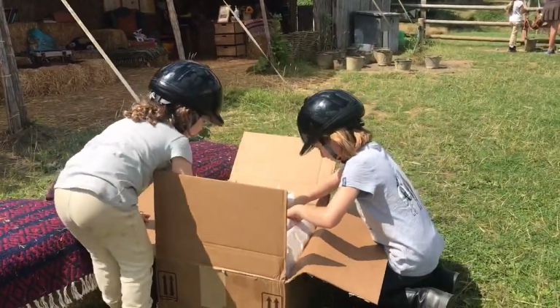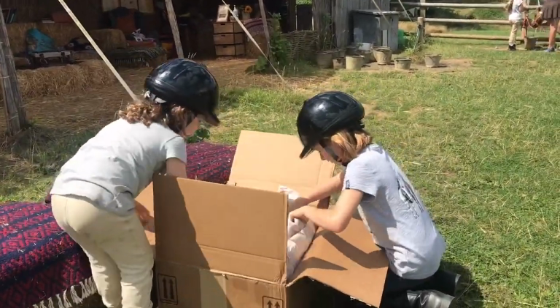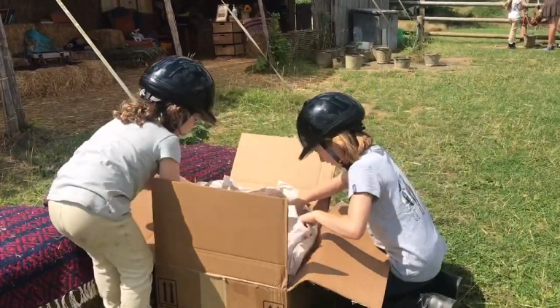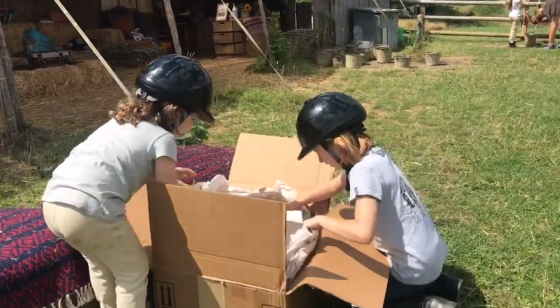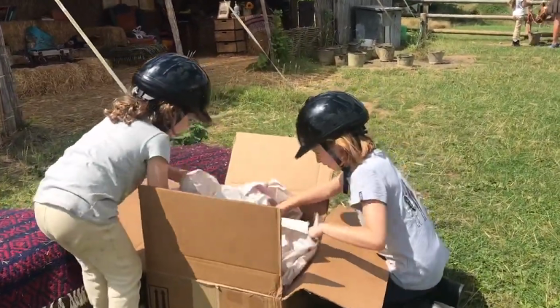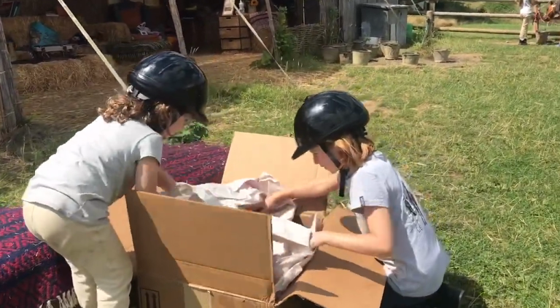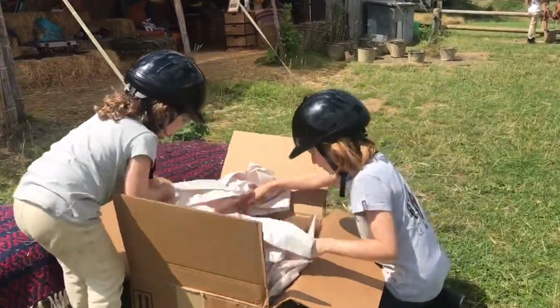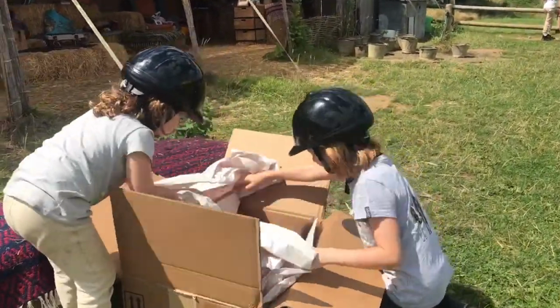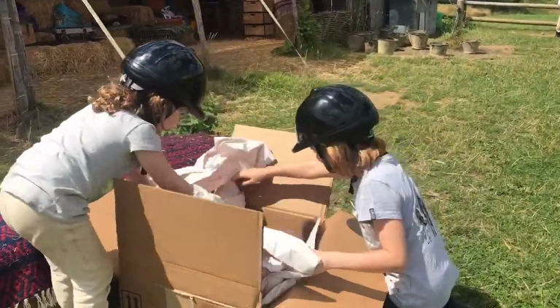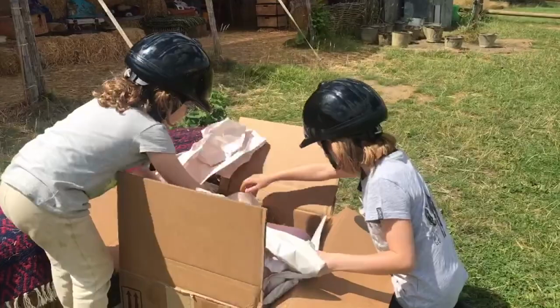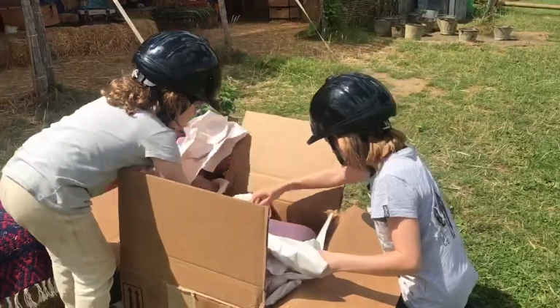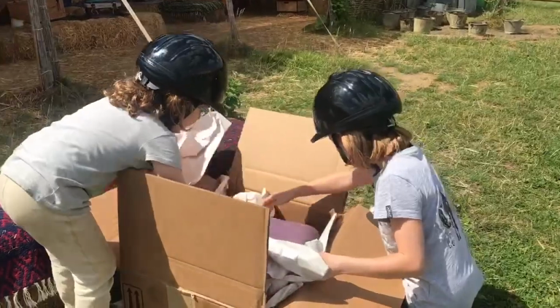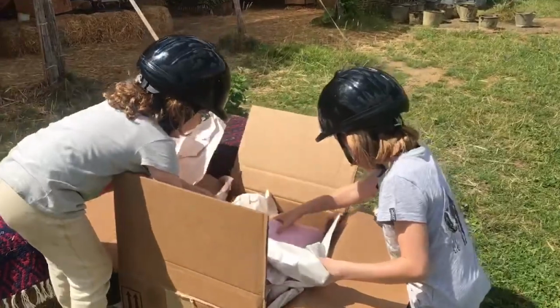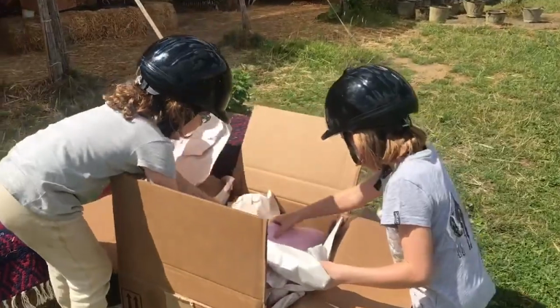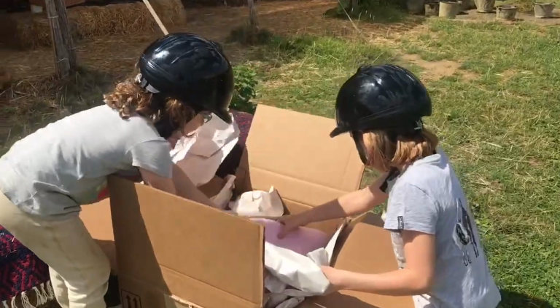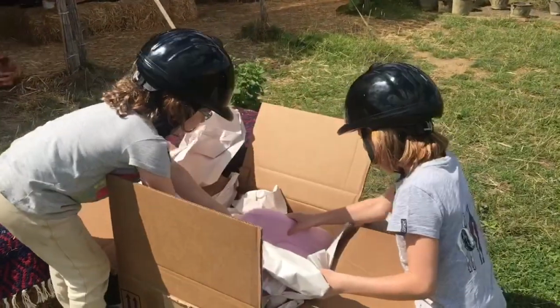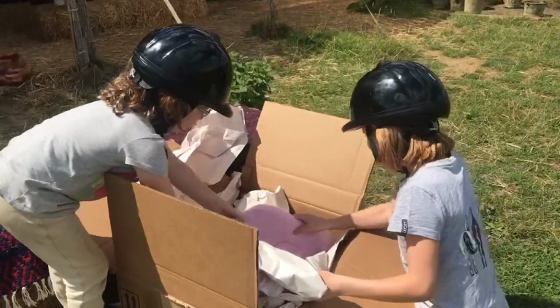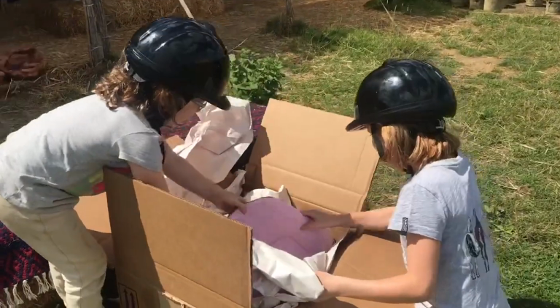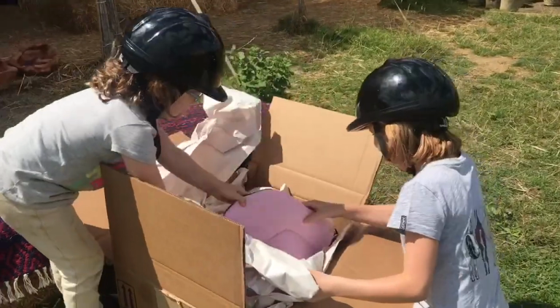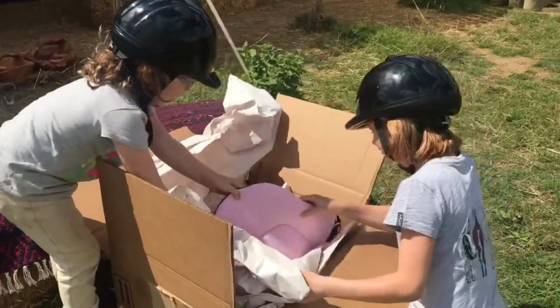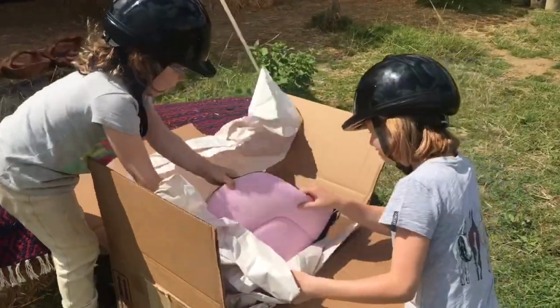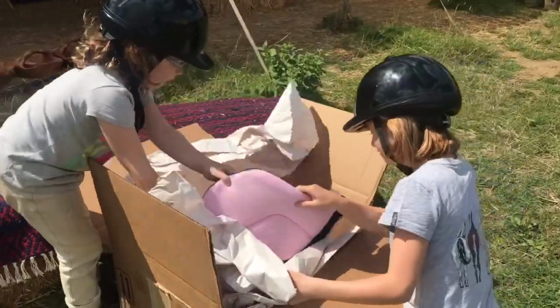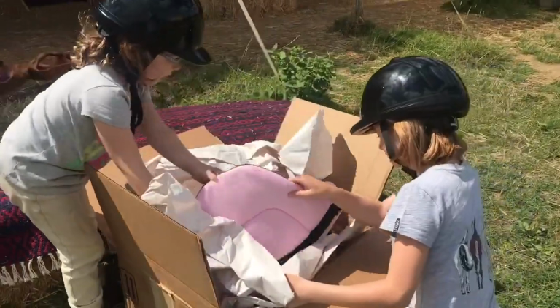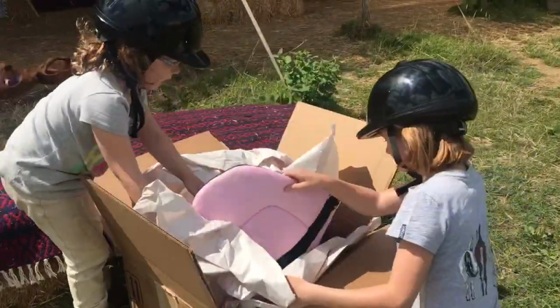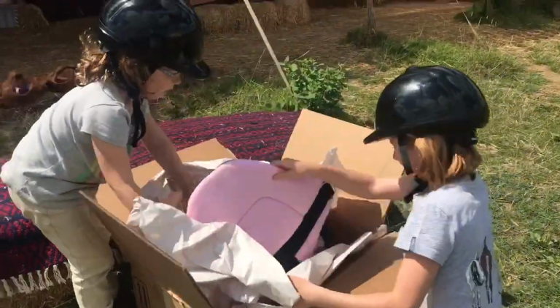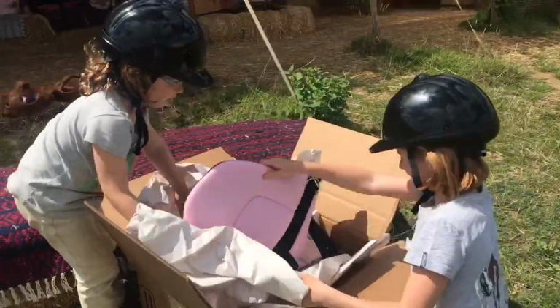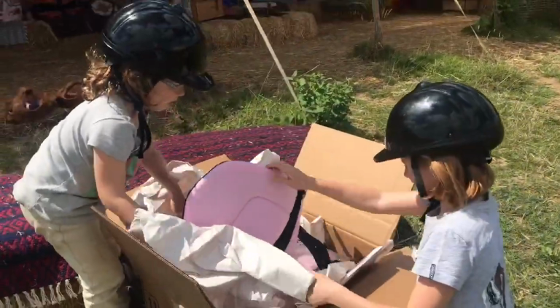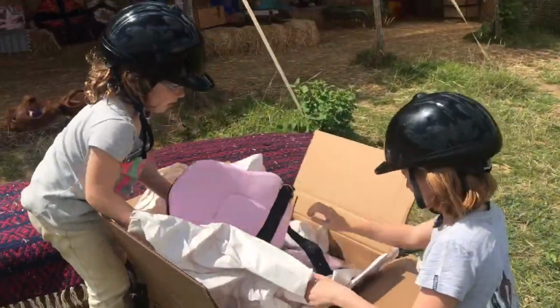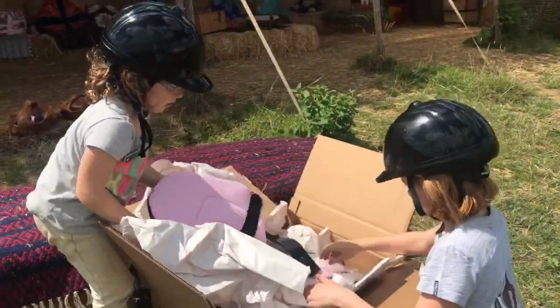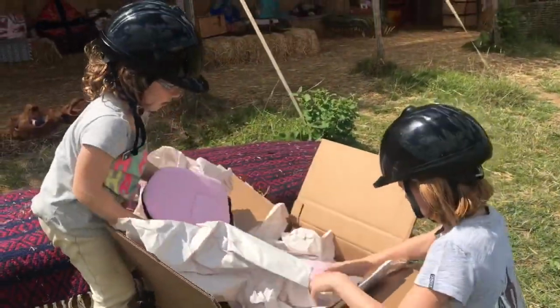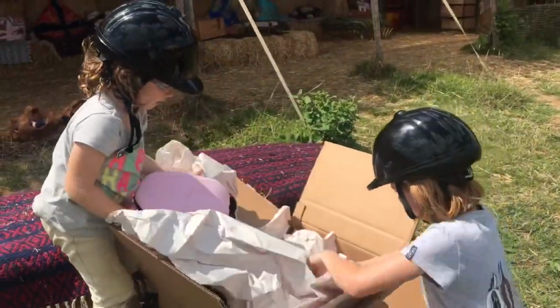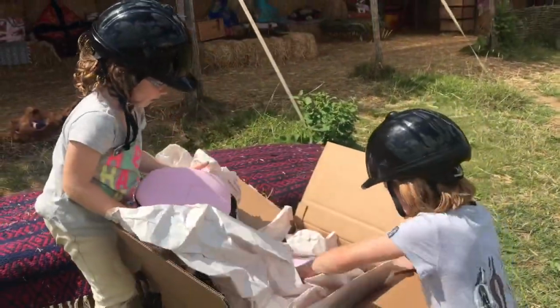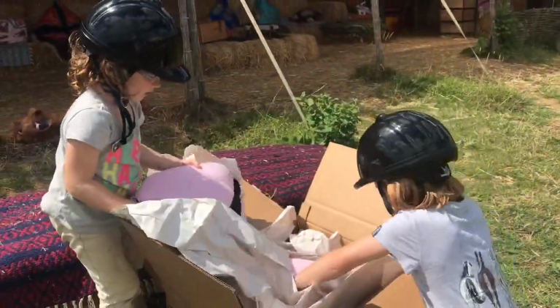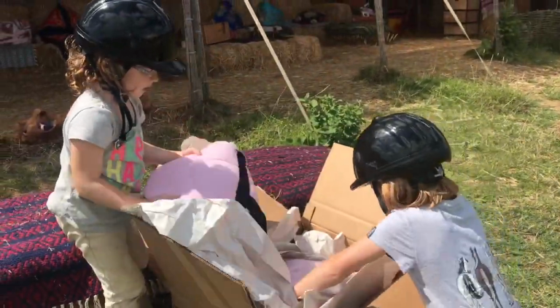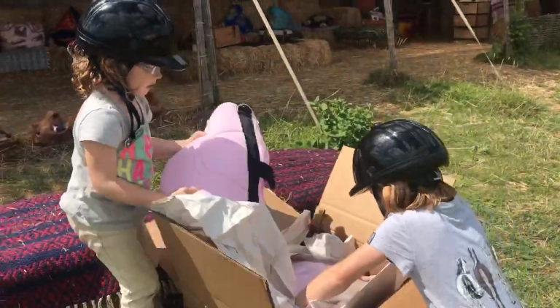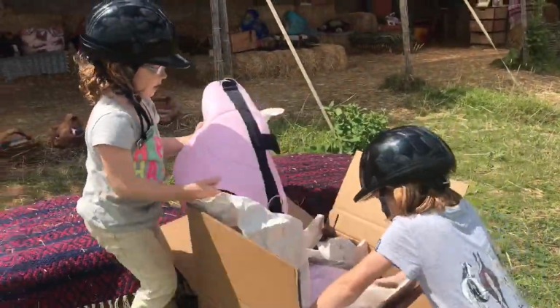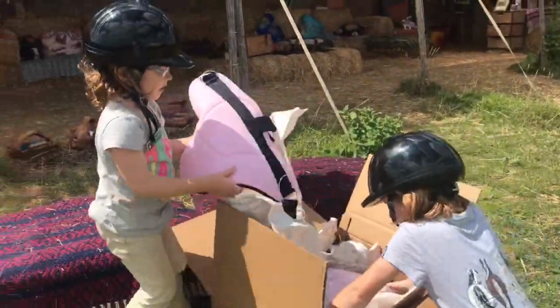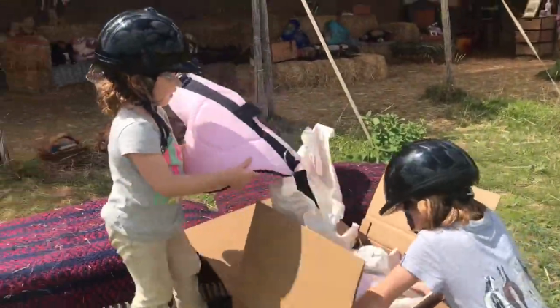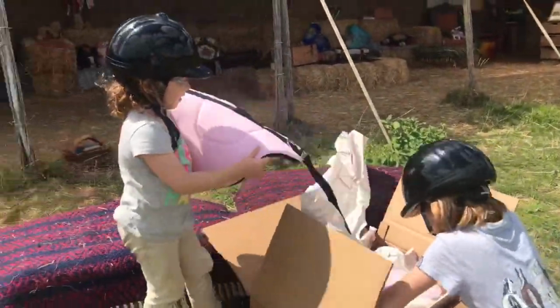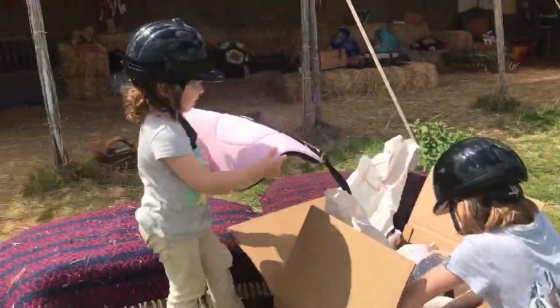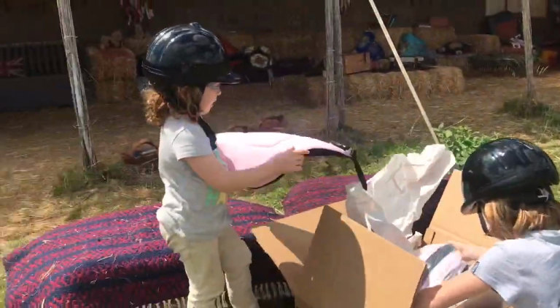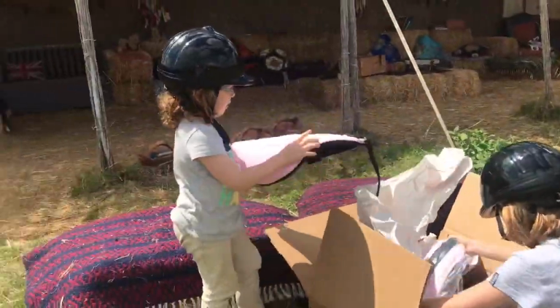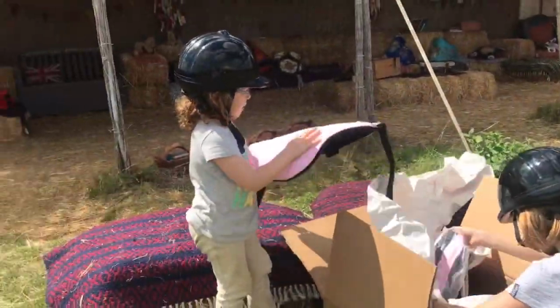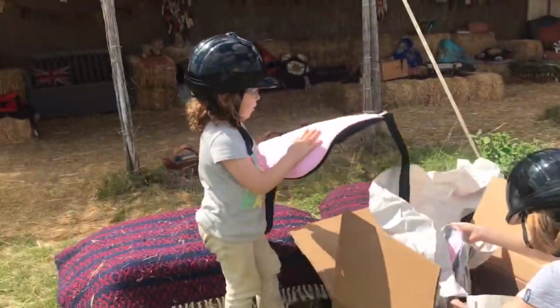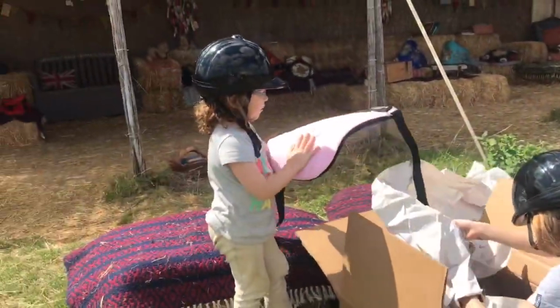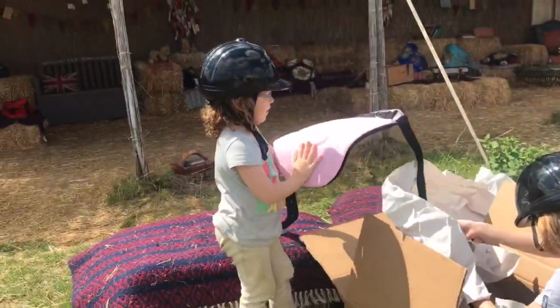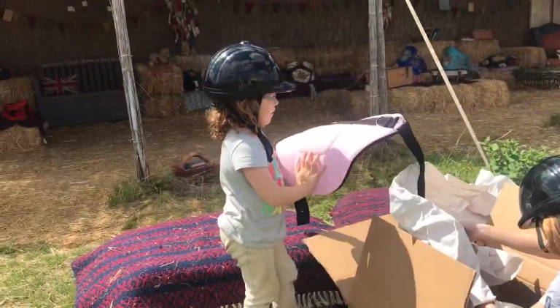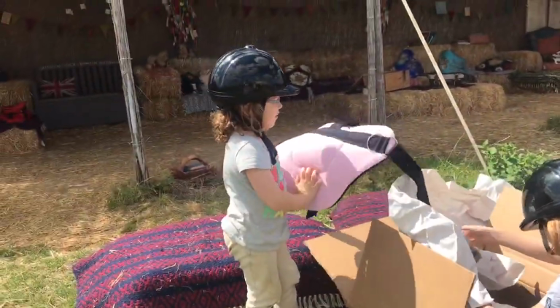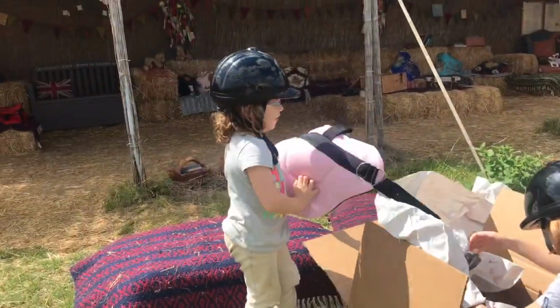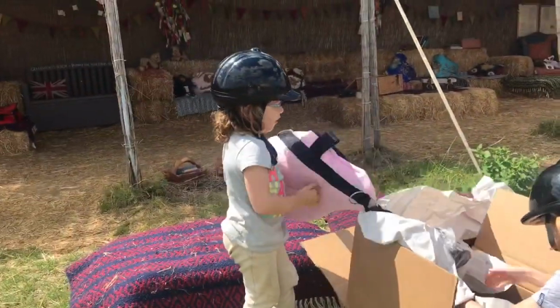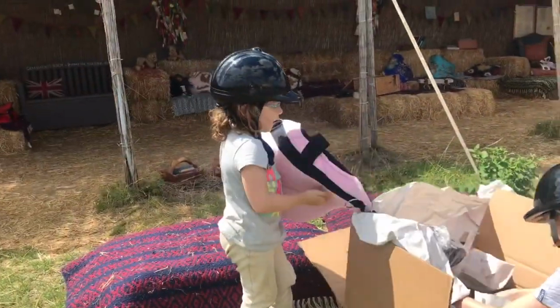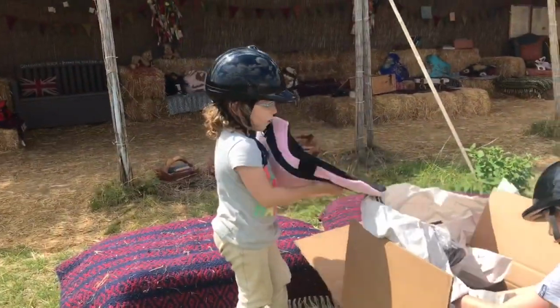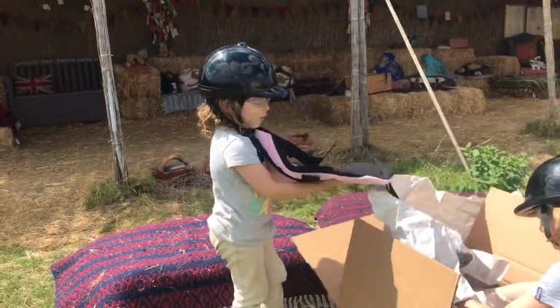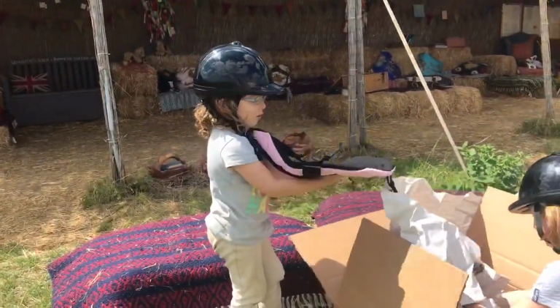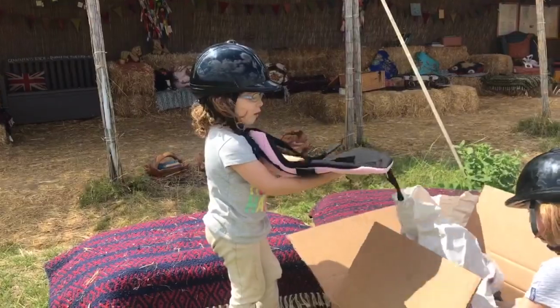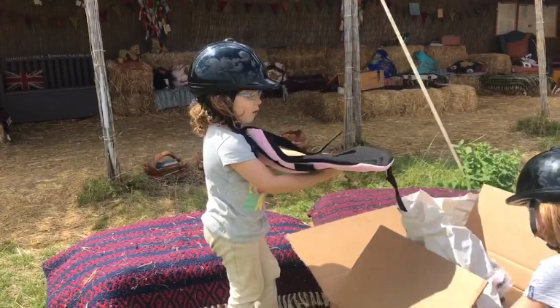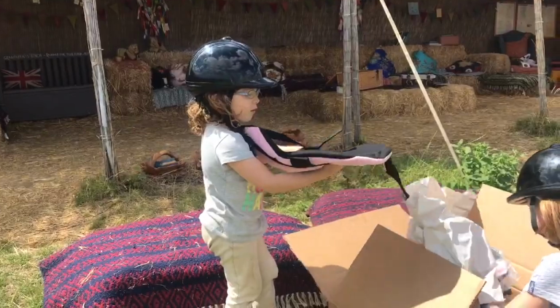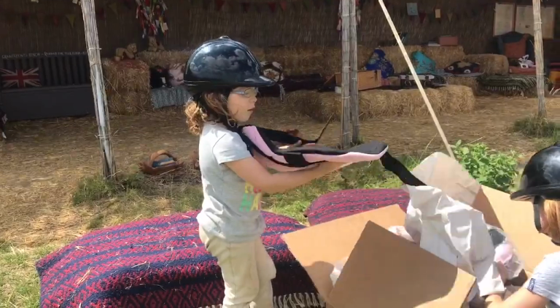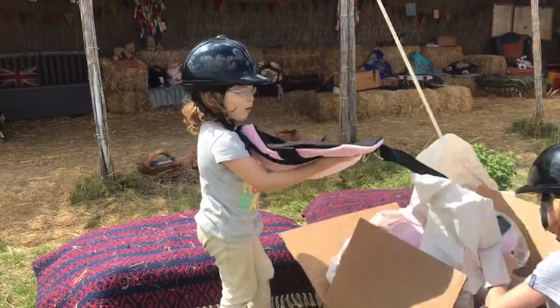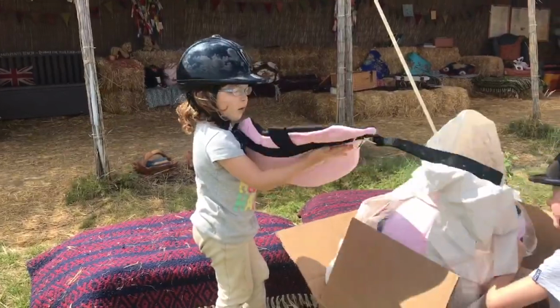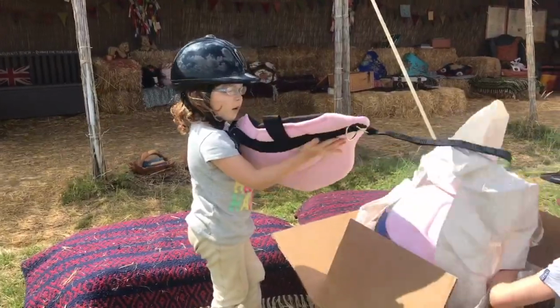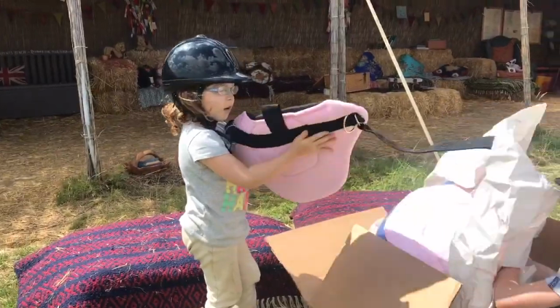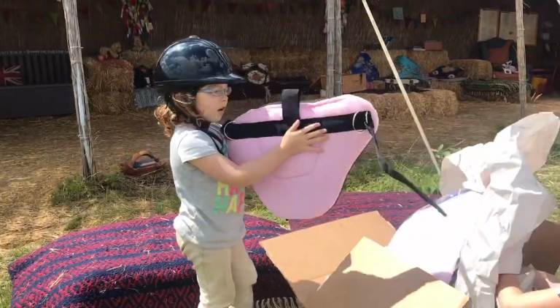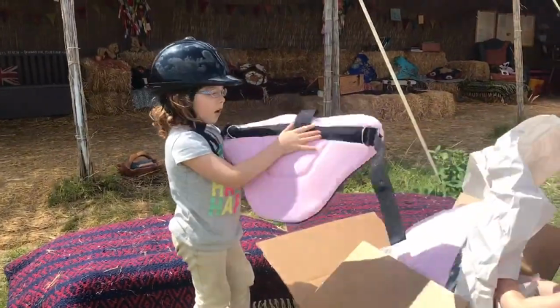Unboxing time at Shetland Pony Club. There's a great big parcel arrived all the way from America. Come up, show me.